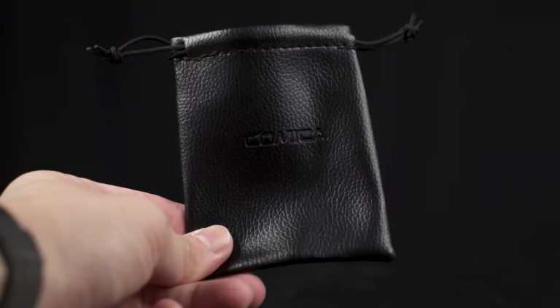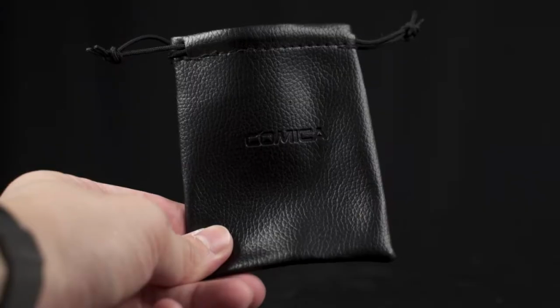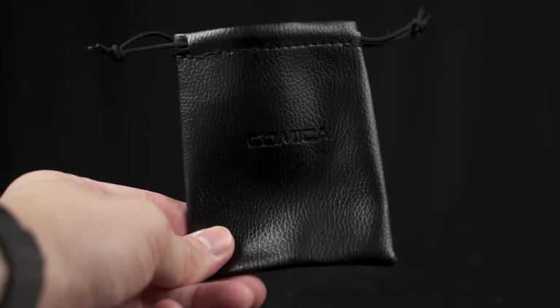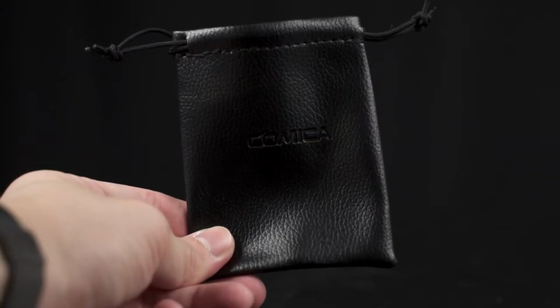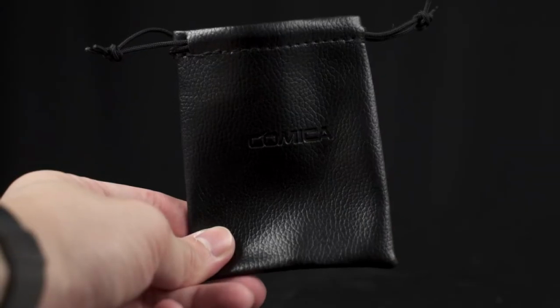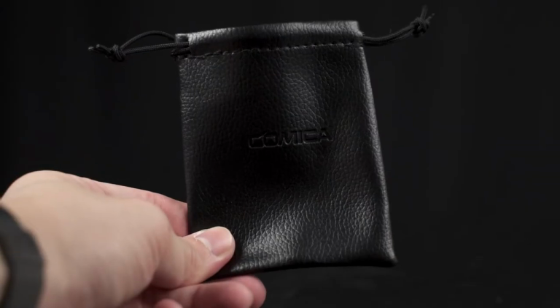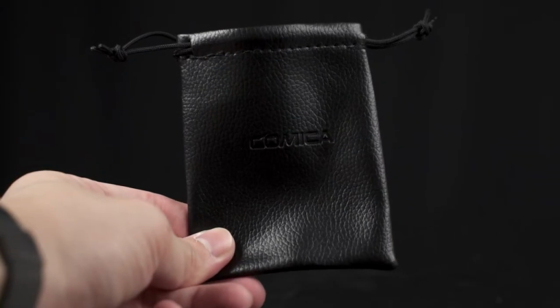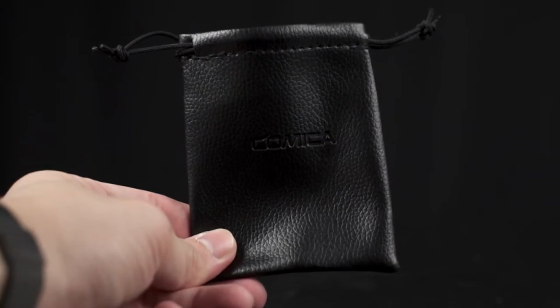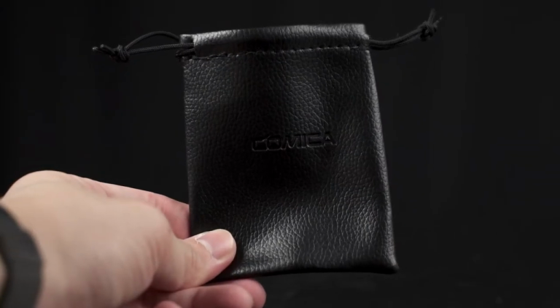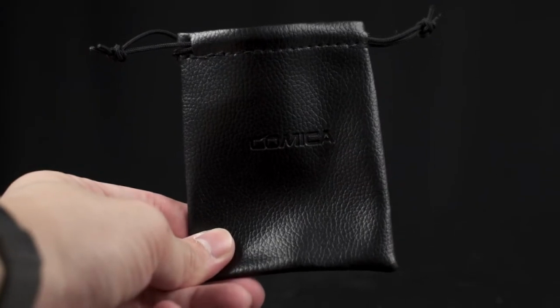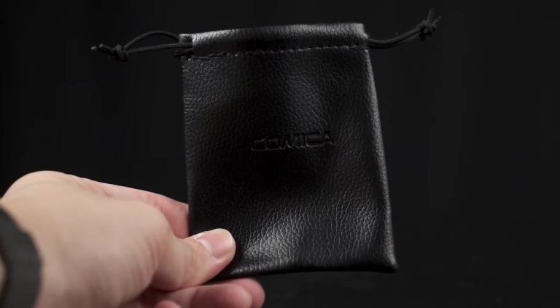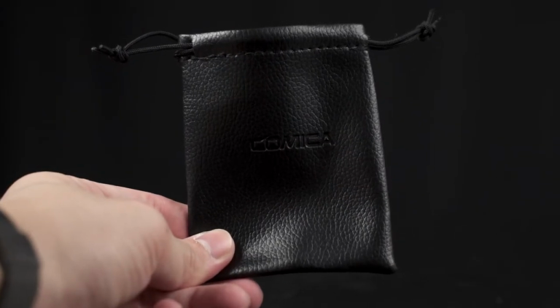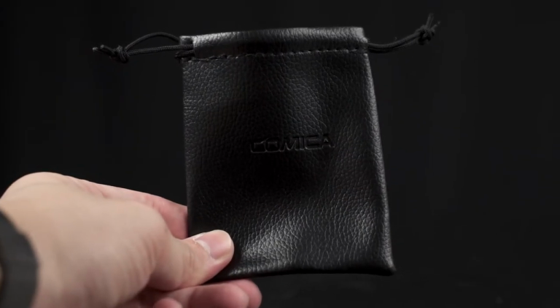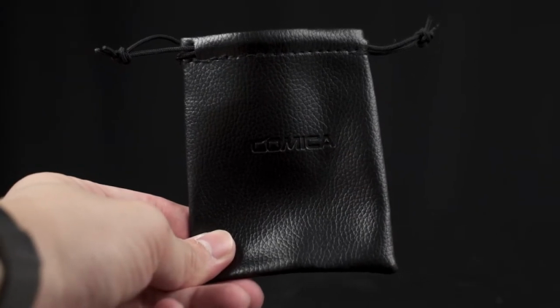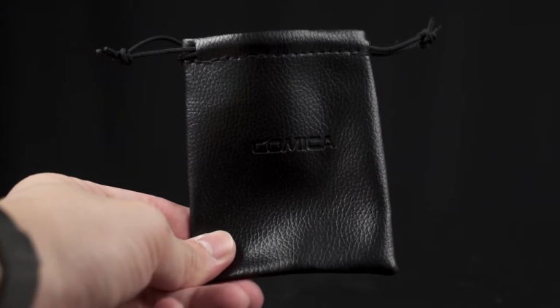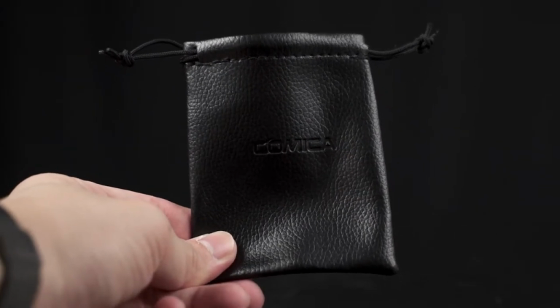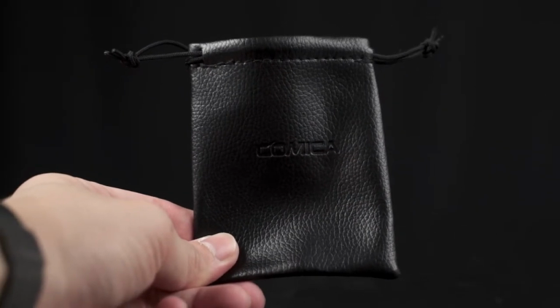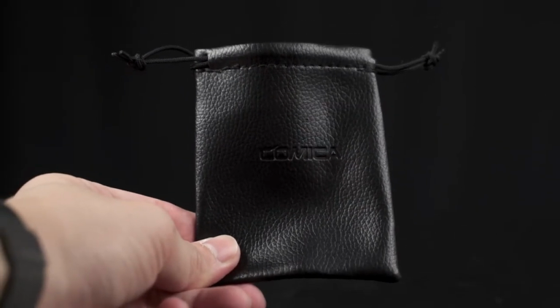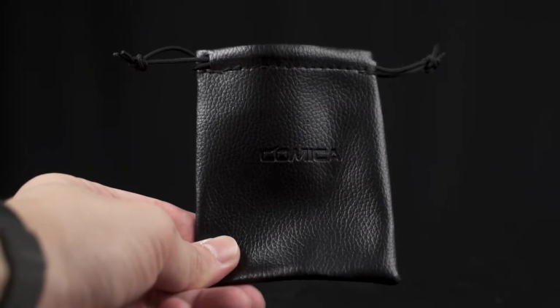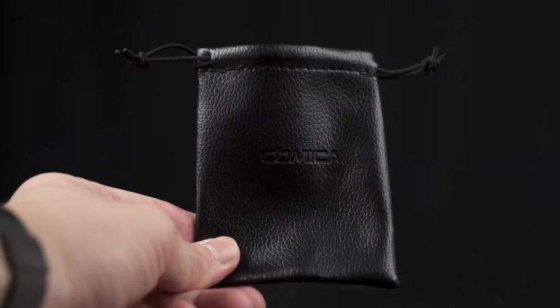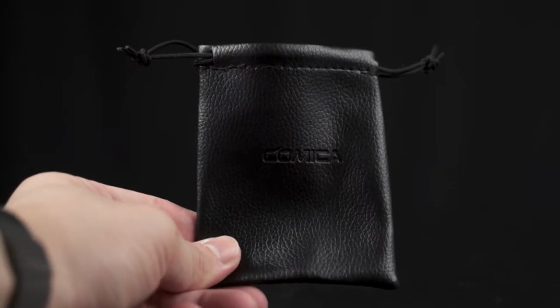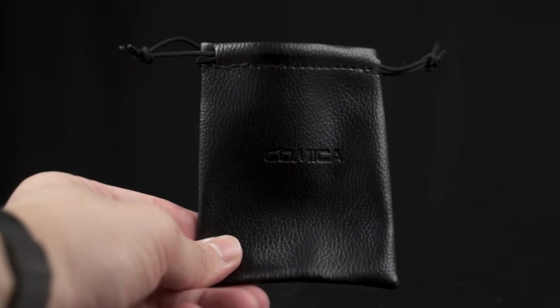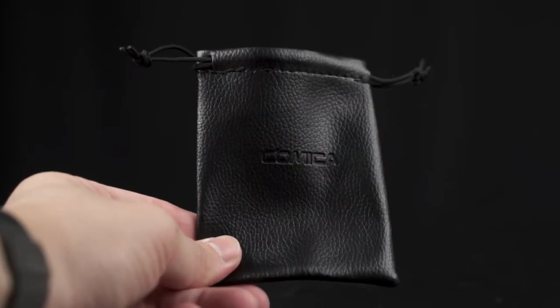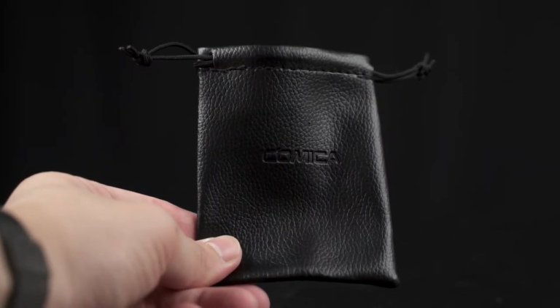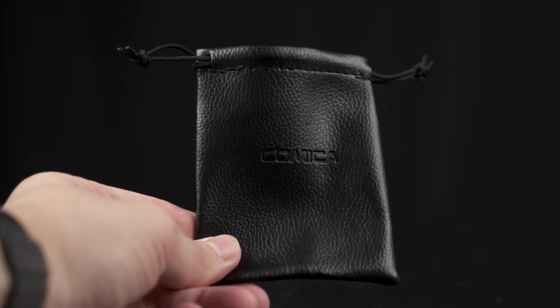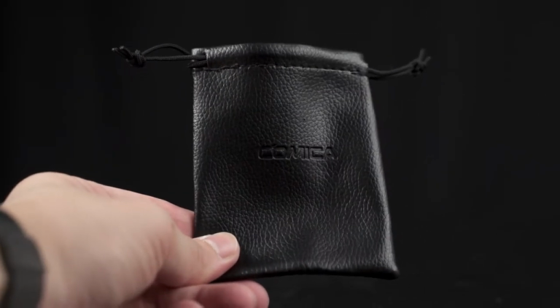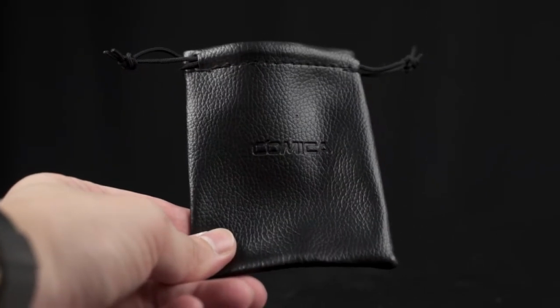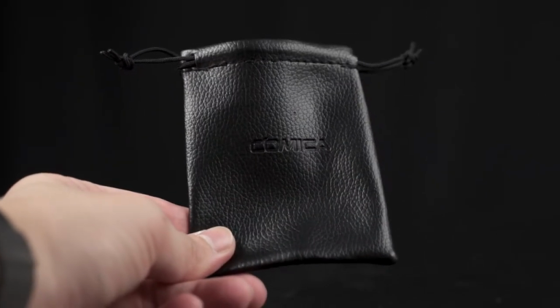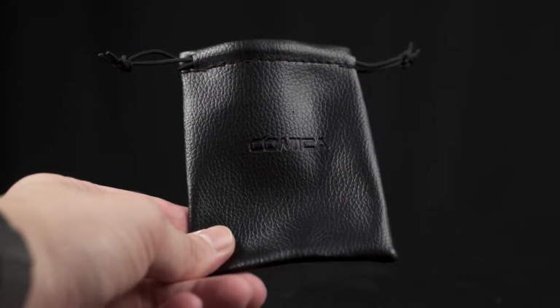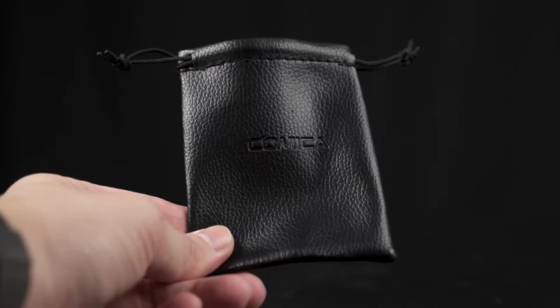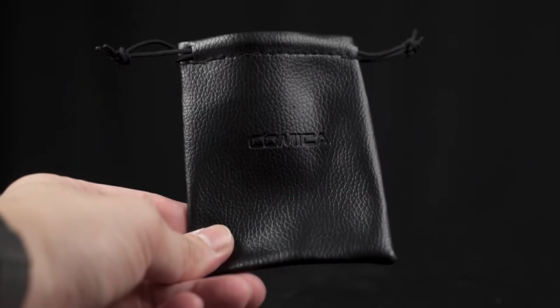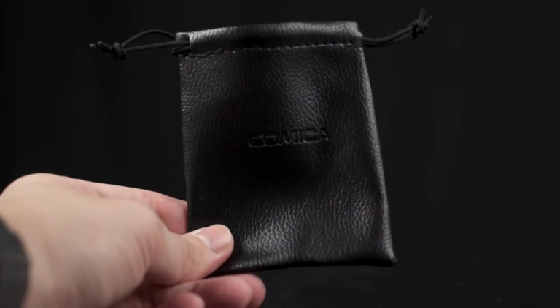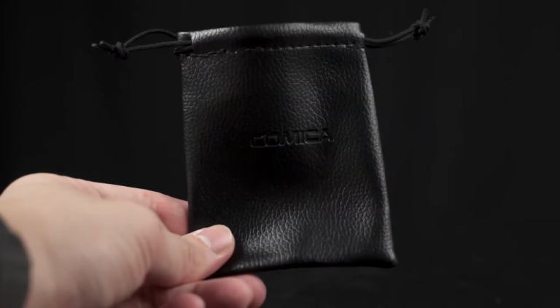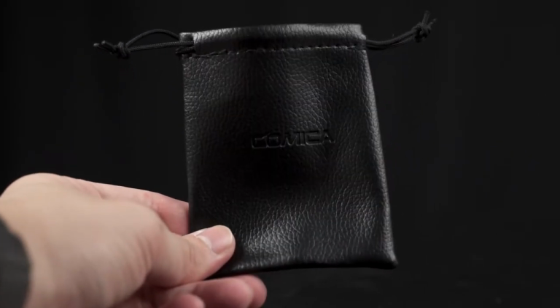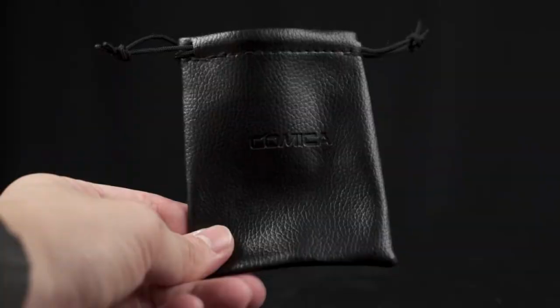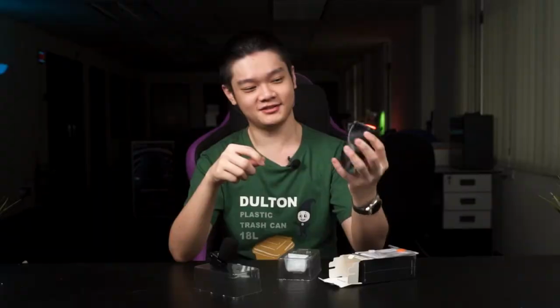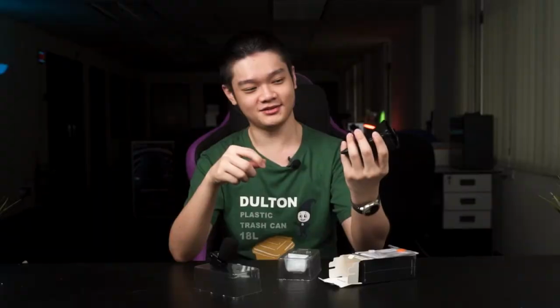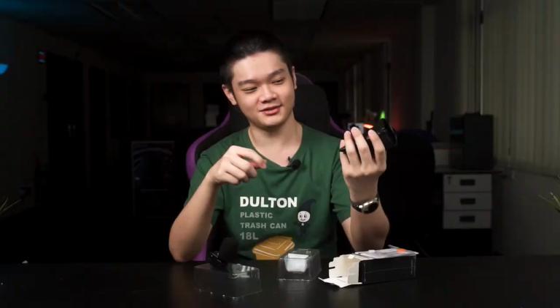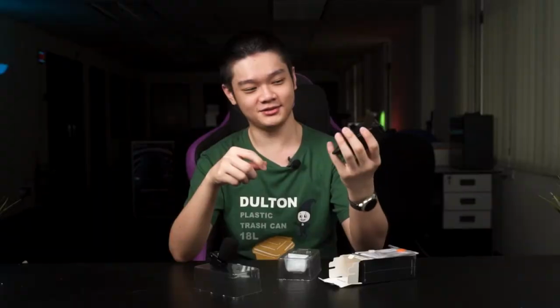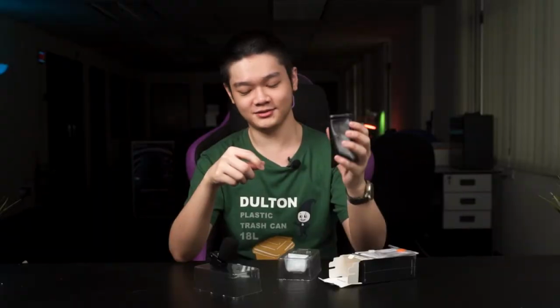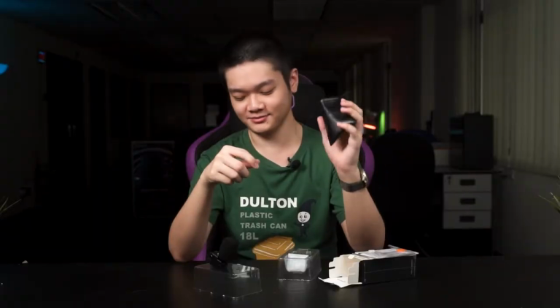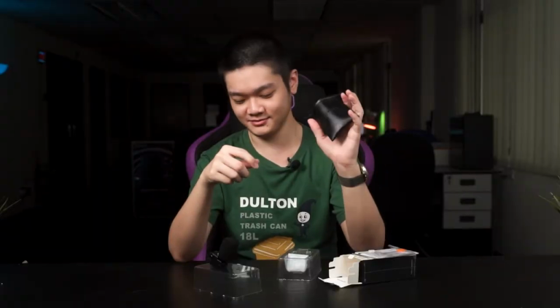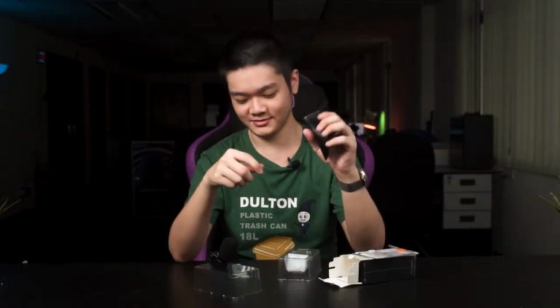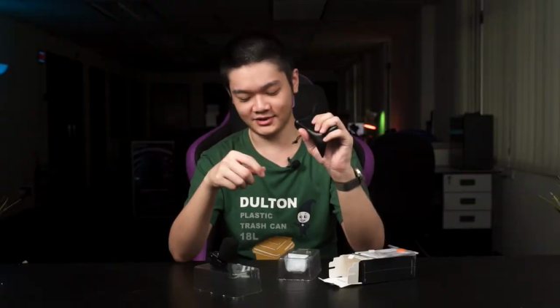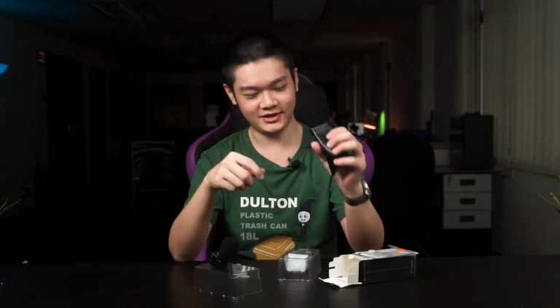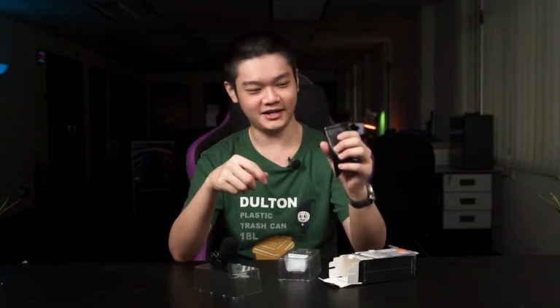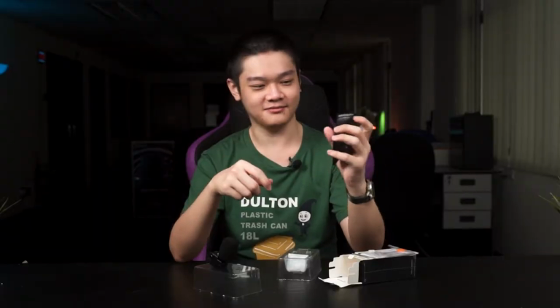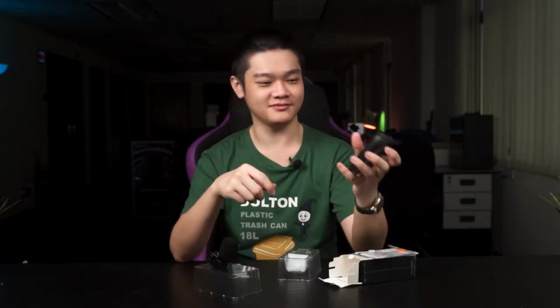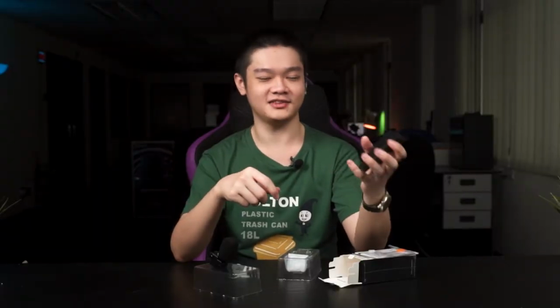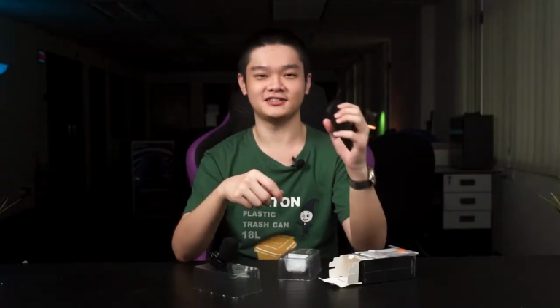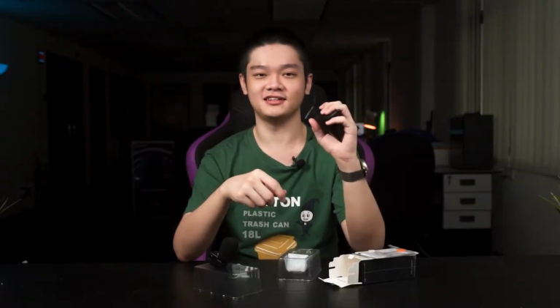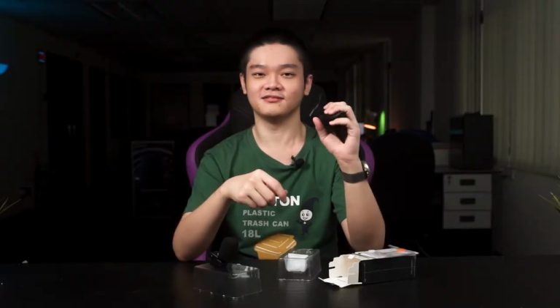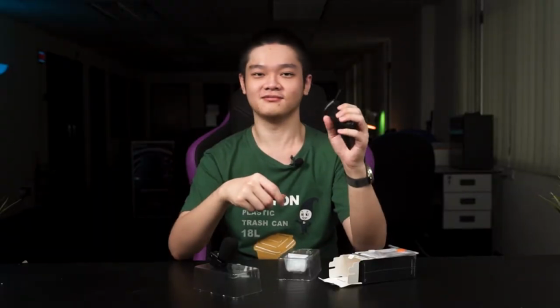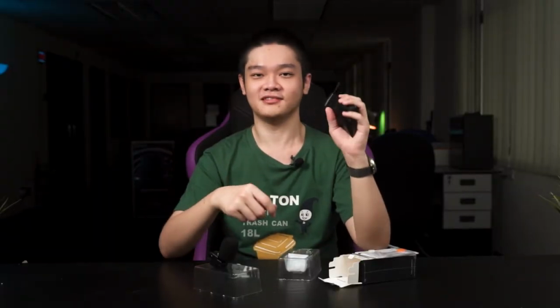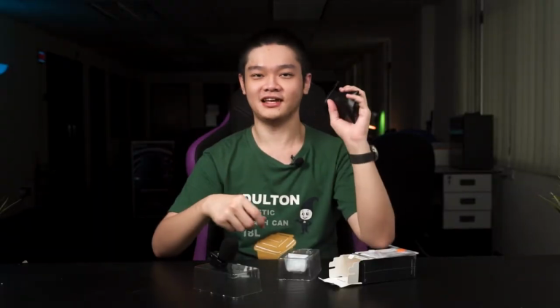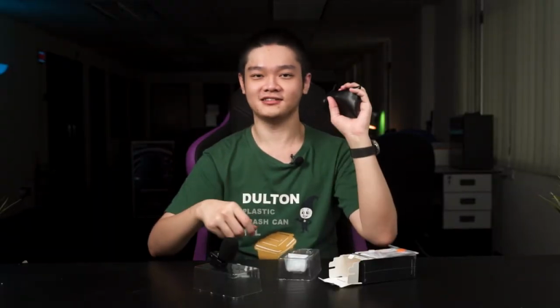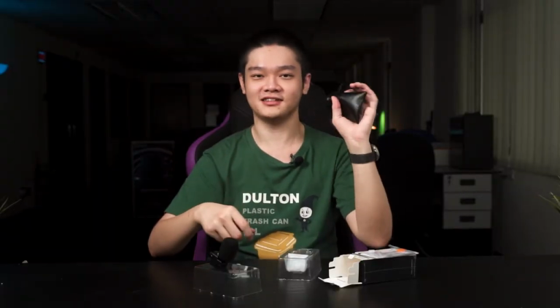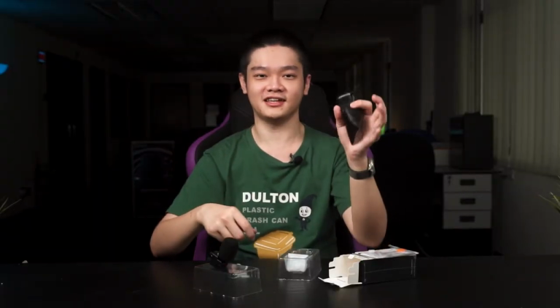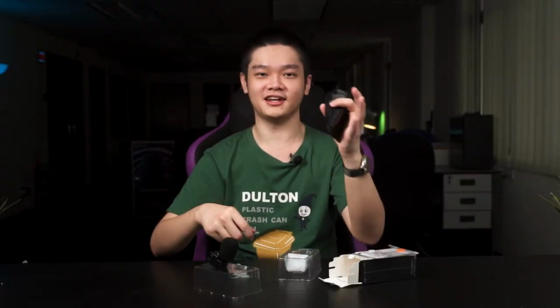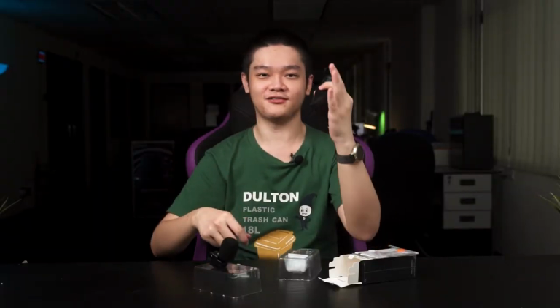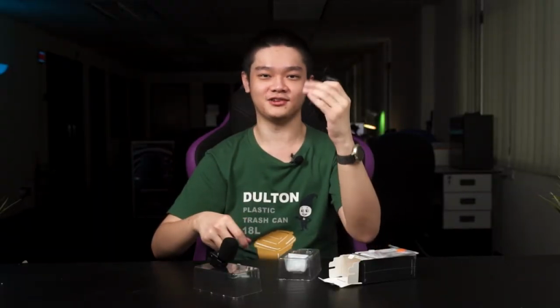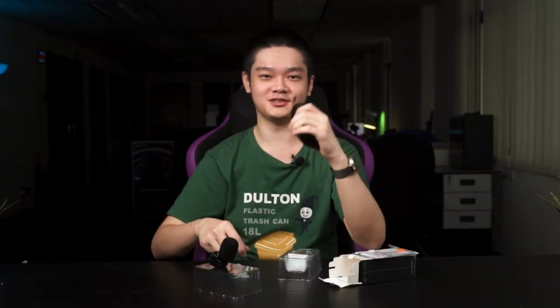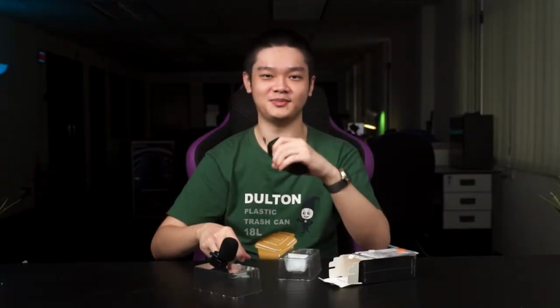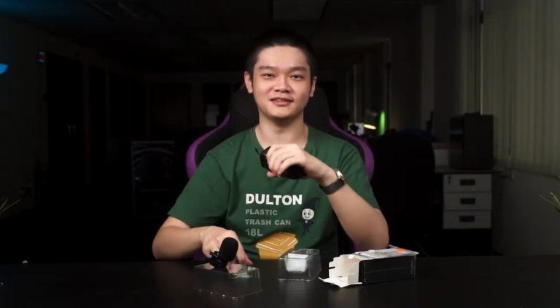And there's also a pouch for you to store the VS09 TC. That's it — let's take it out for a spin.